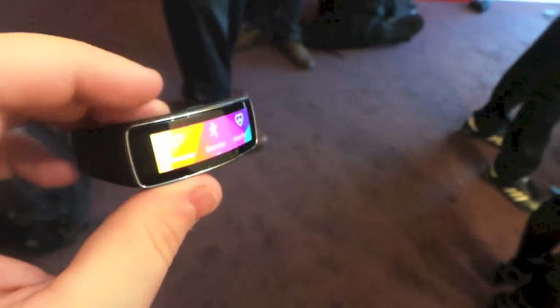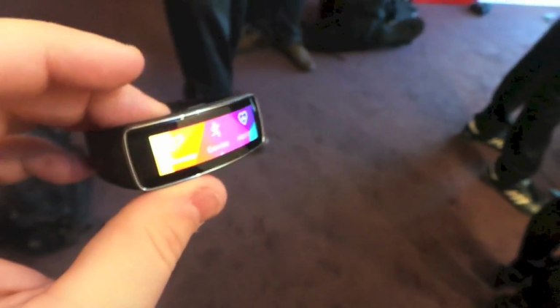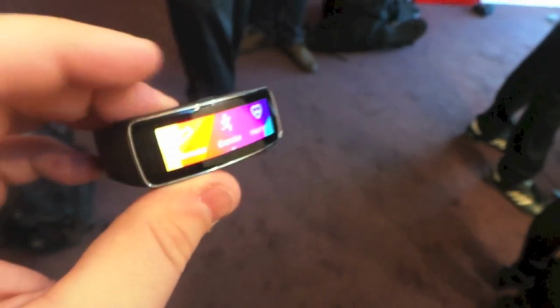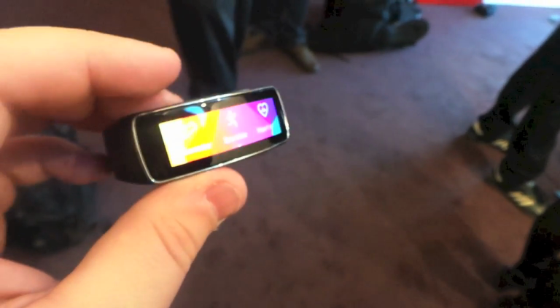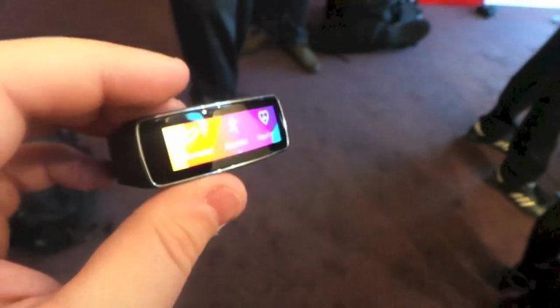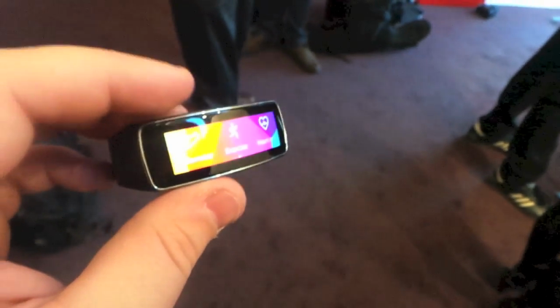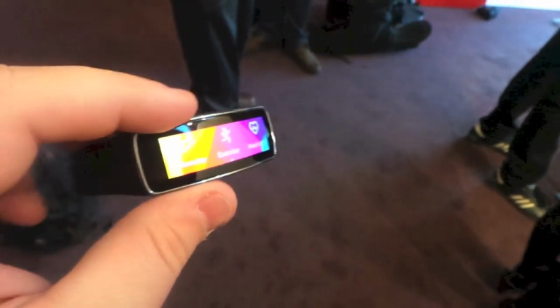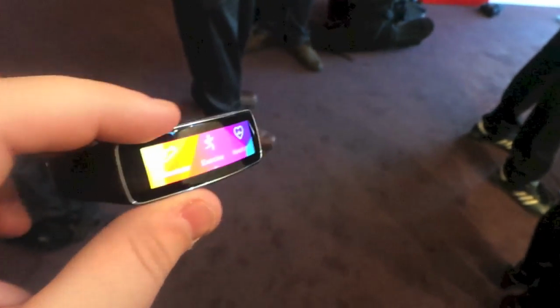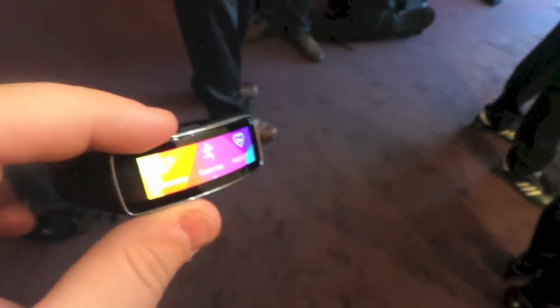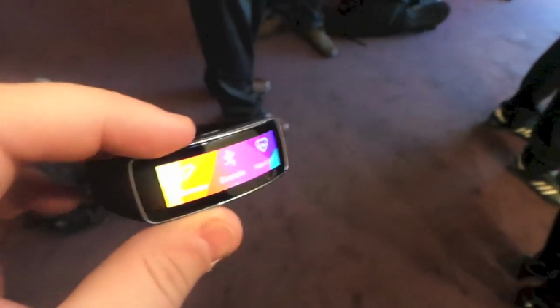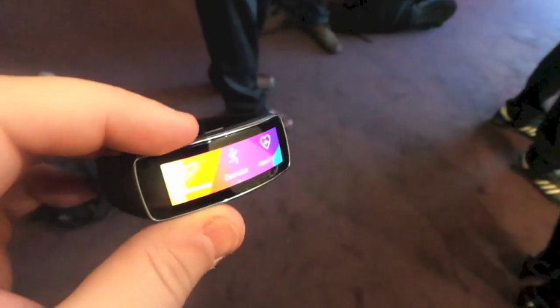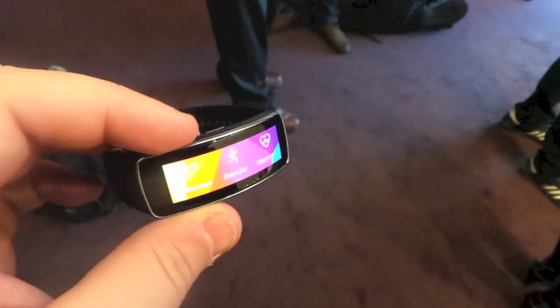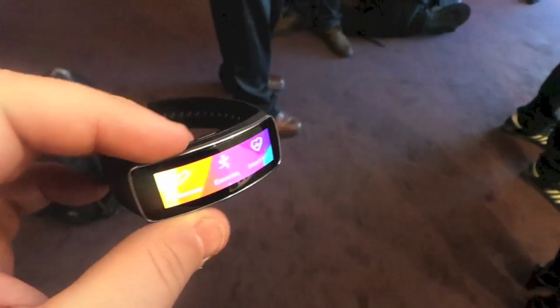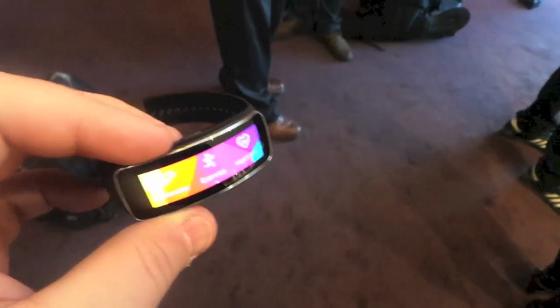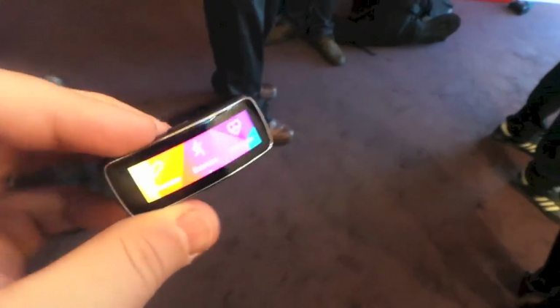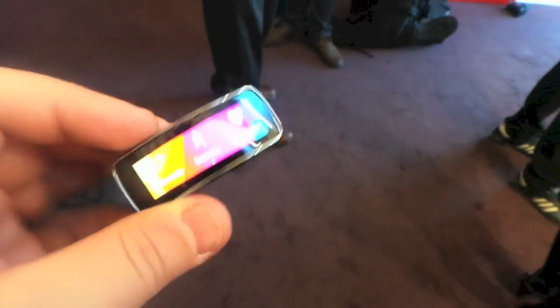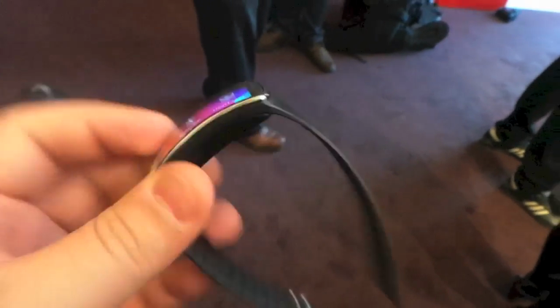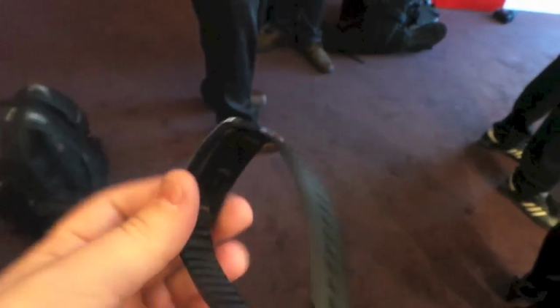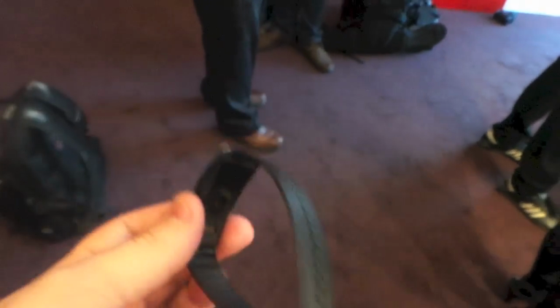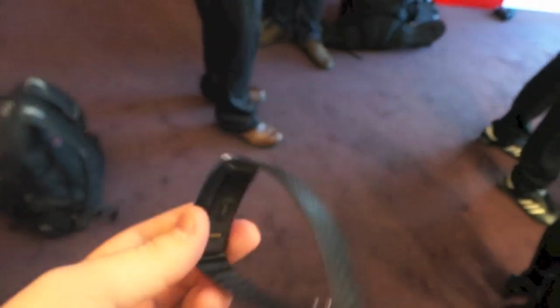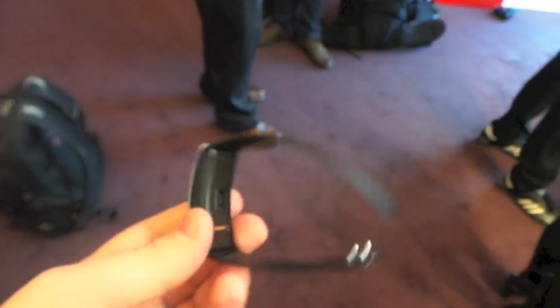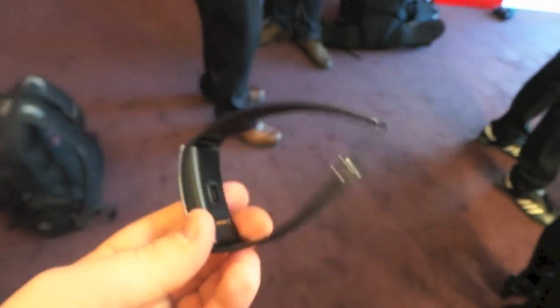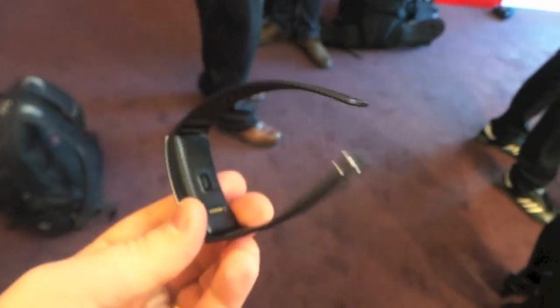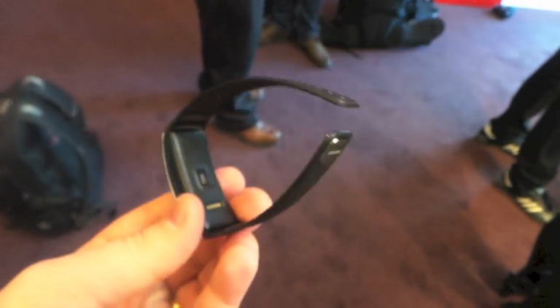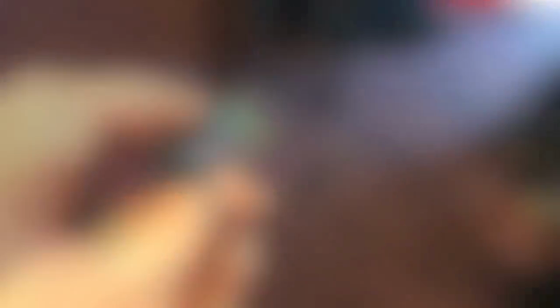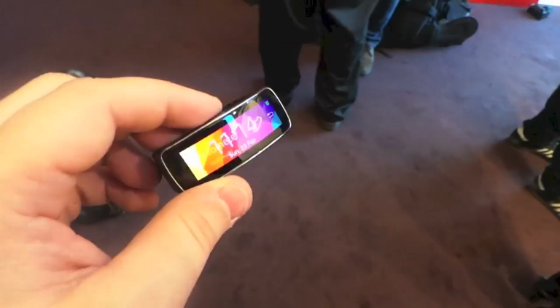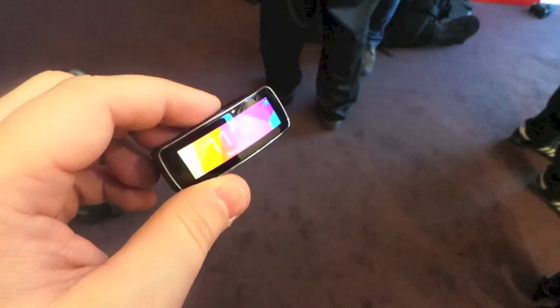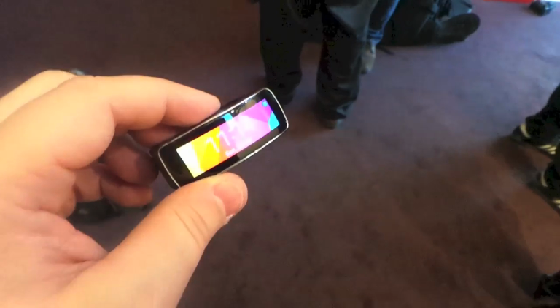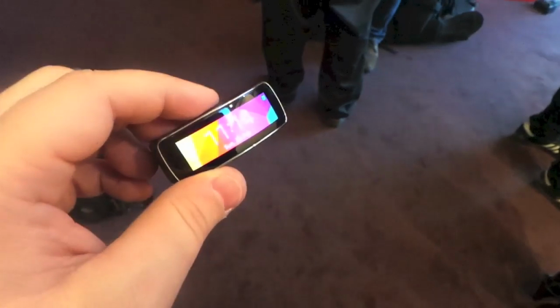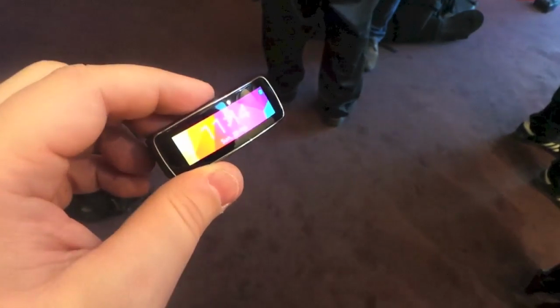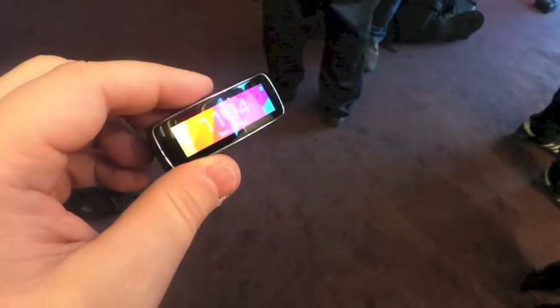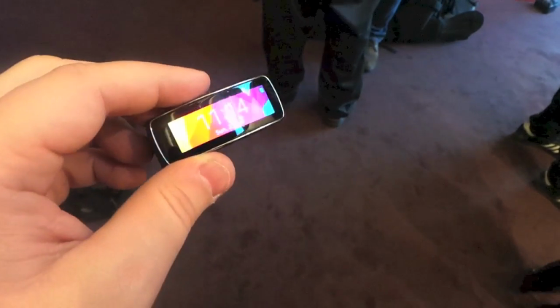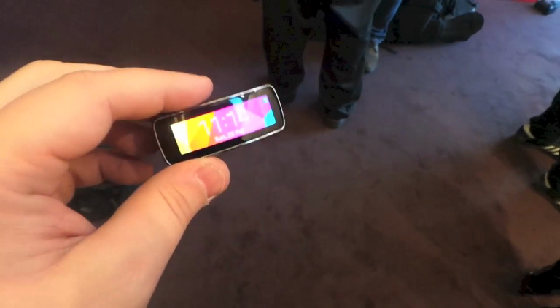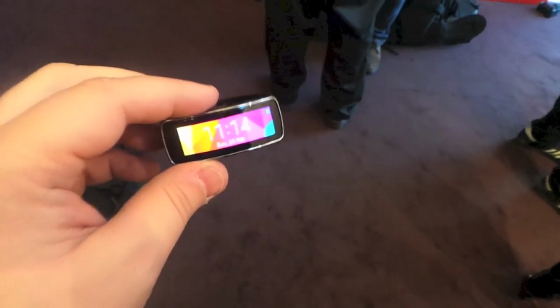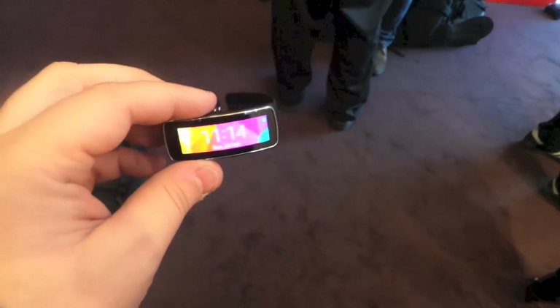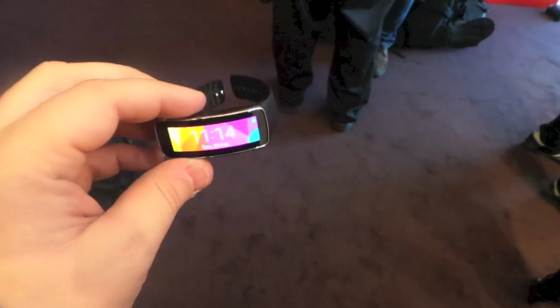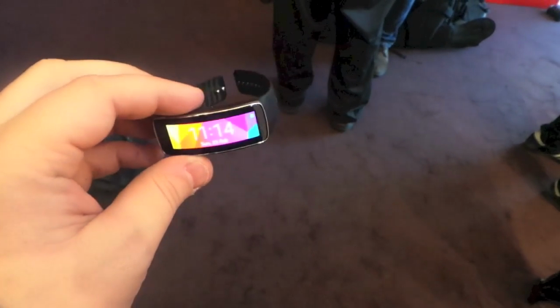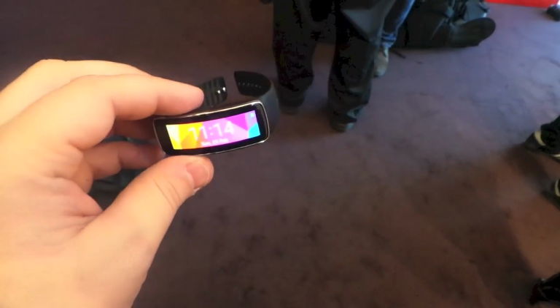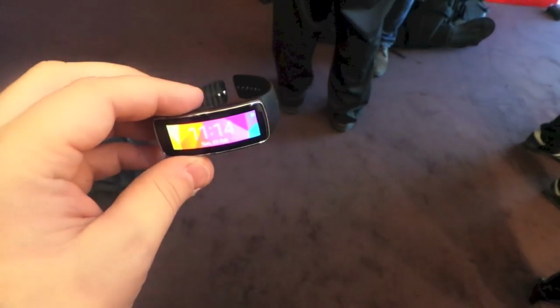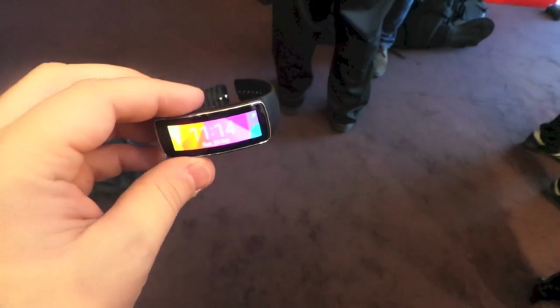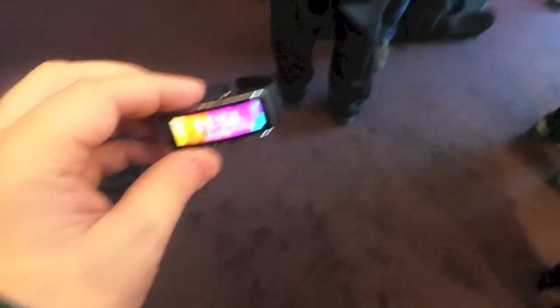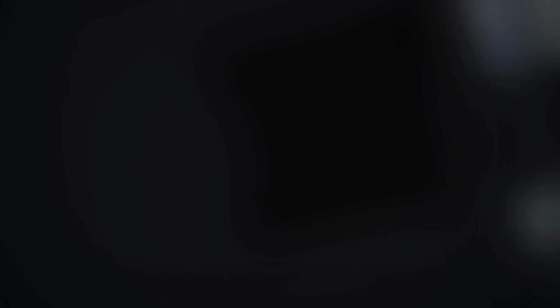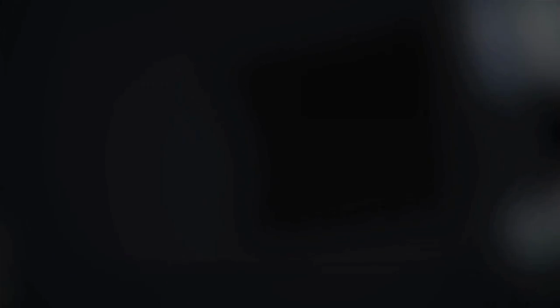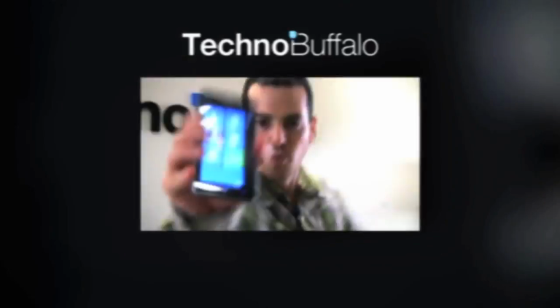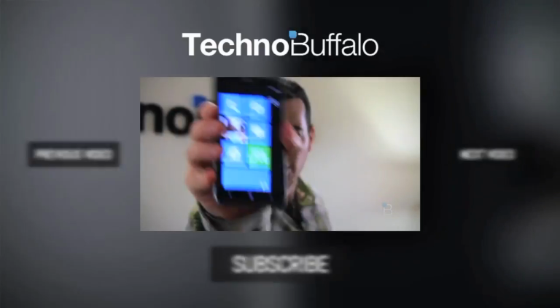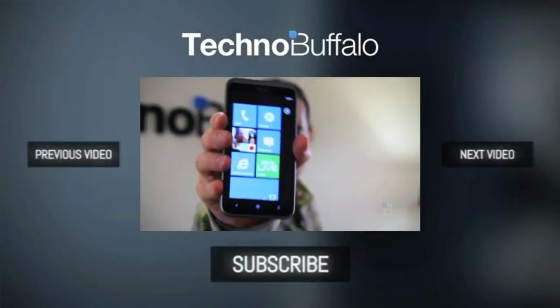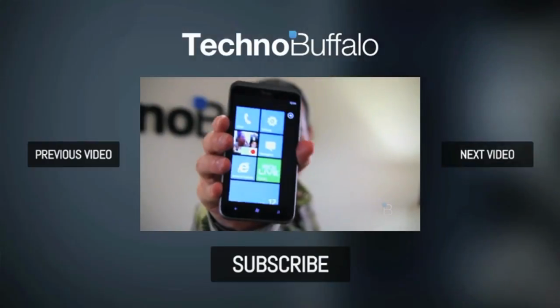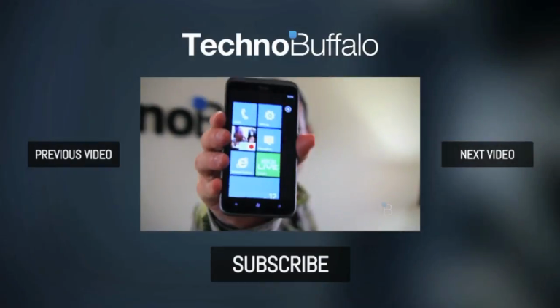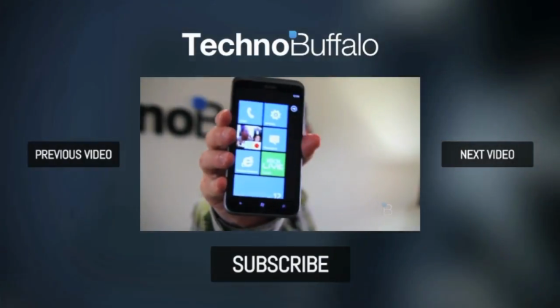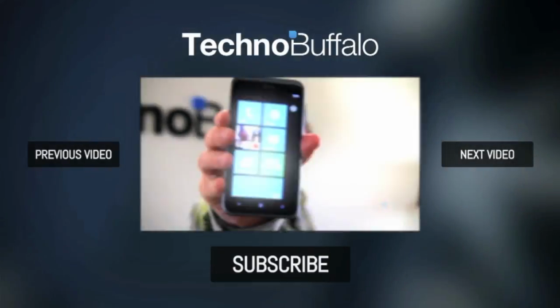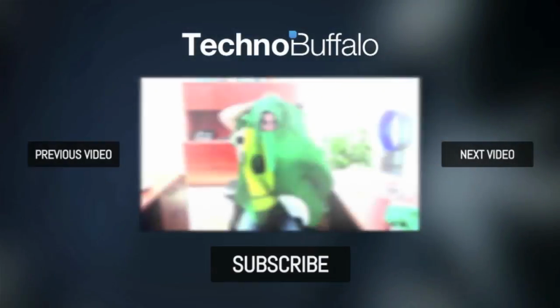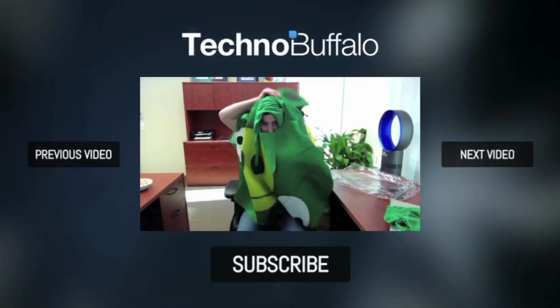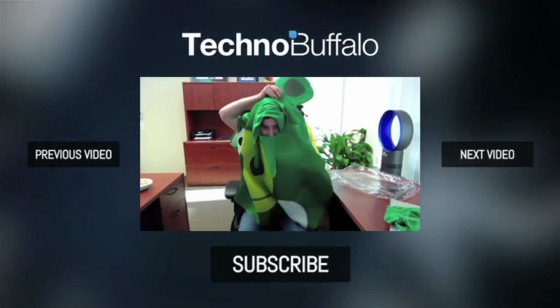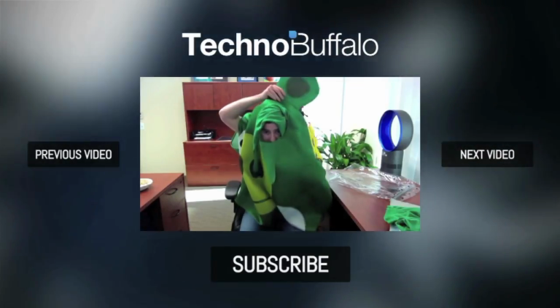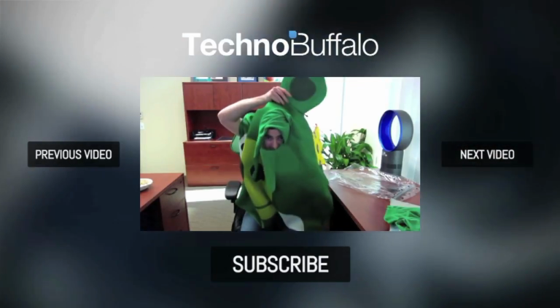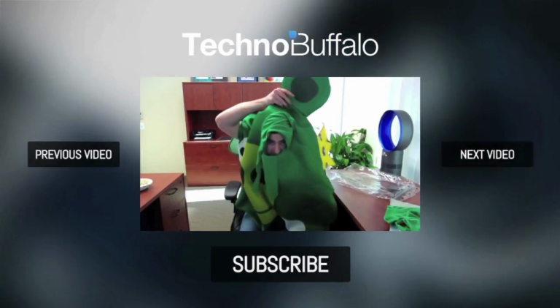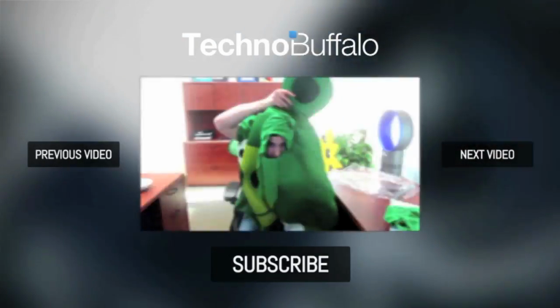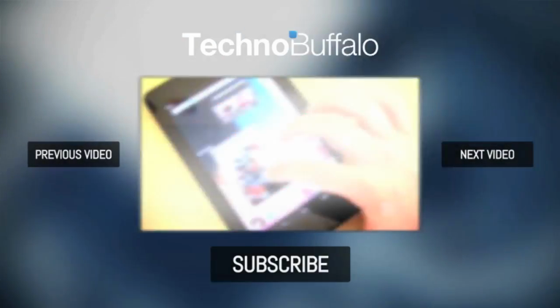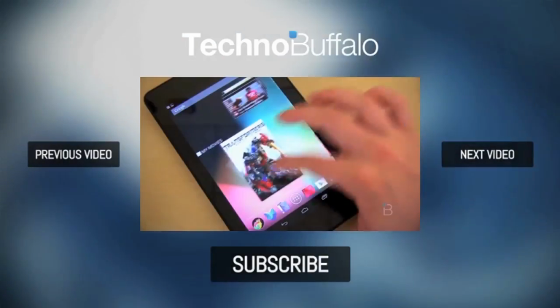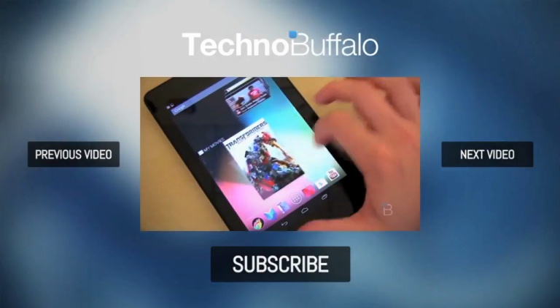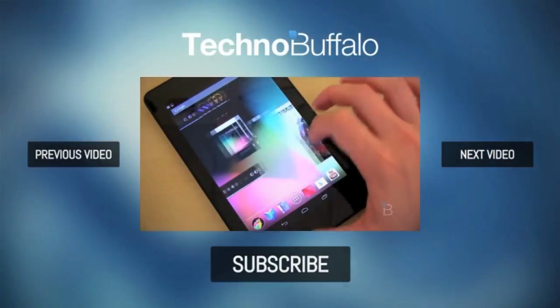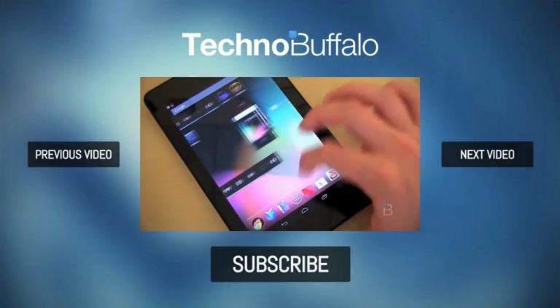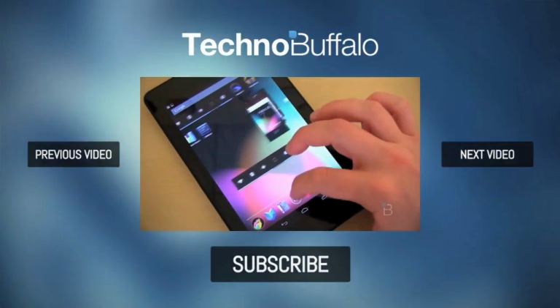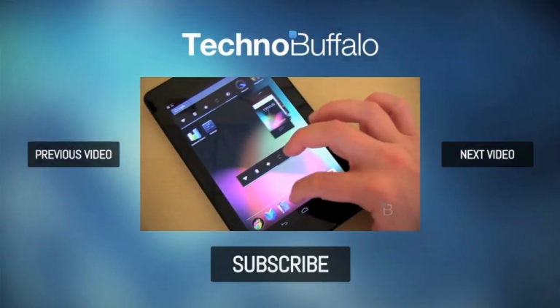So a quick look here at the Gear Fit. This is Todd Hazleton with TechnoBuffalo. I'll be right back.